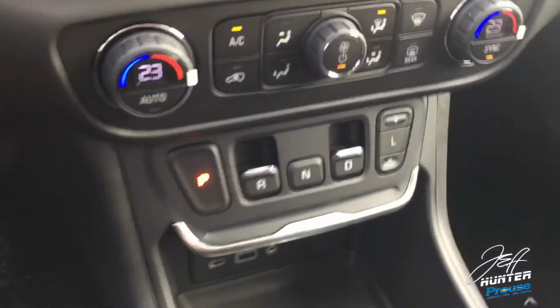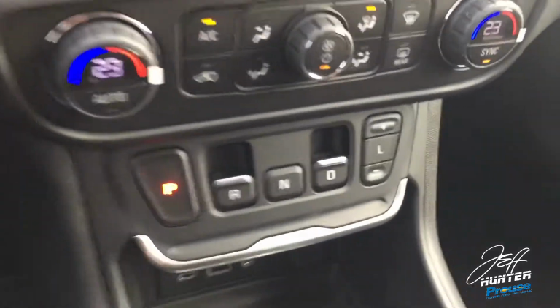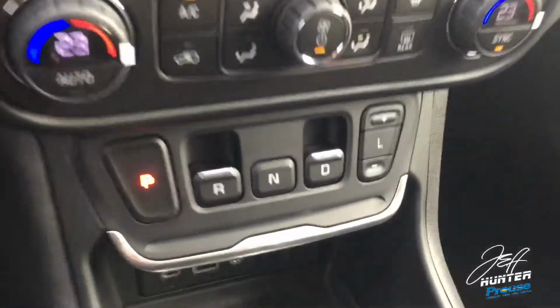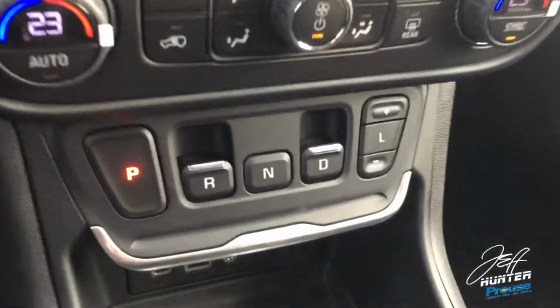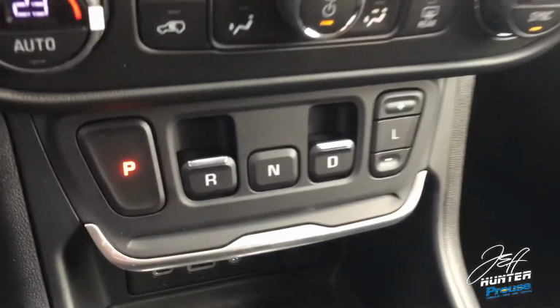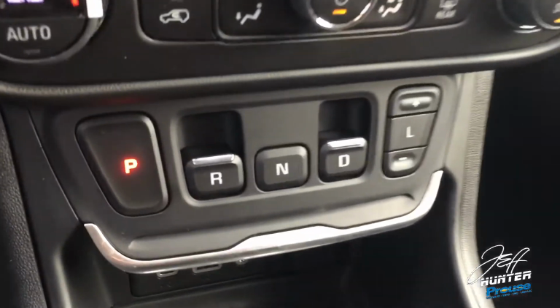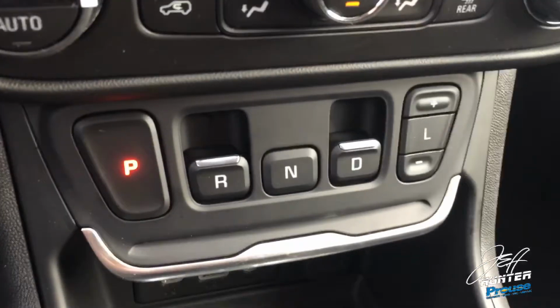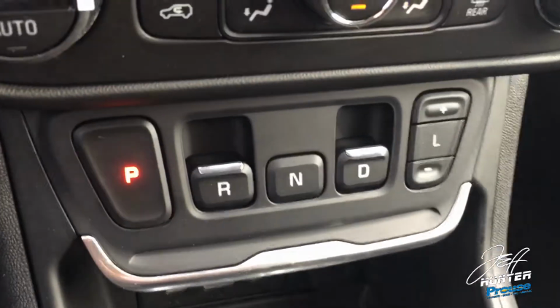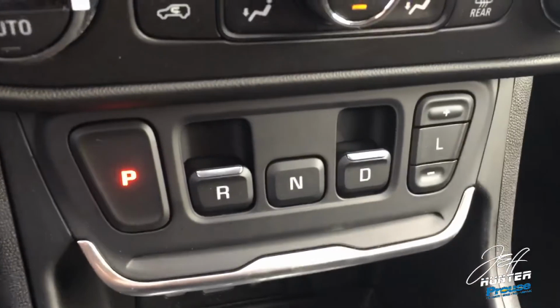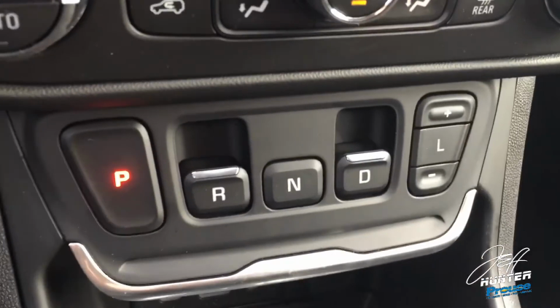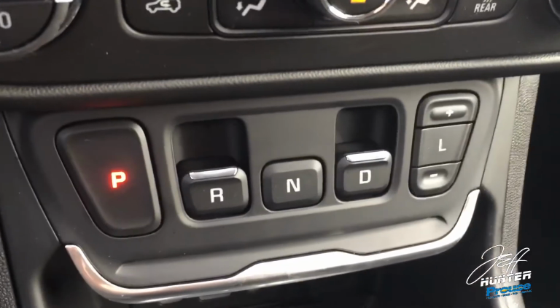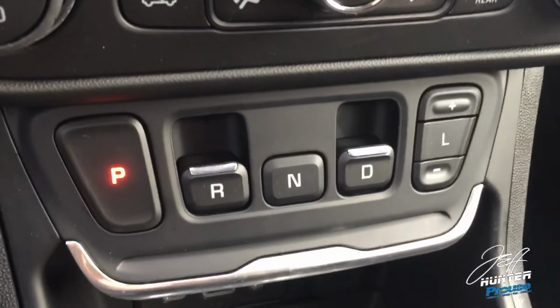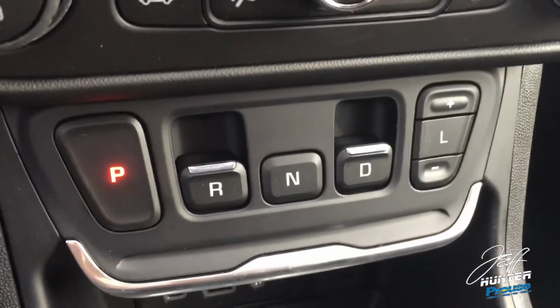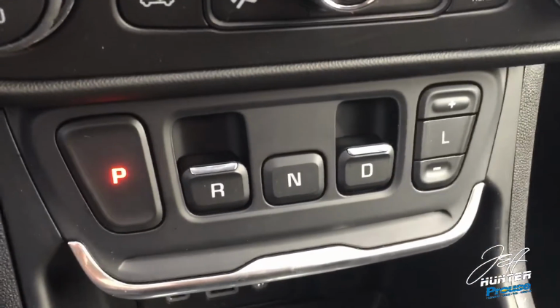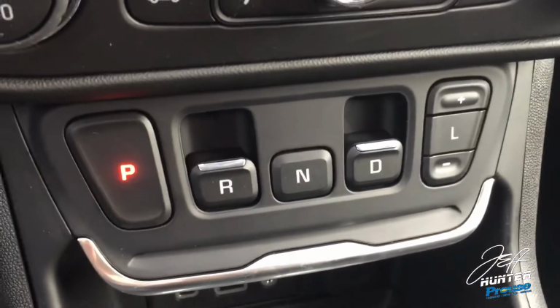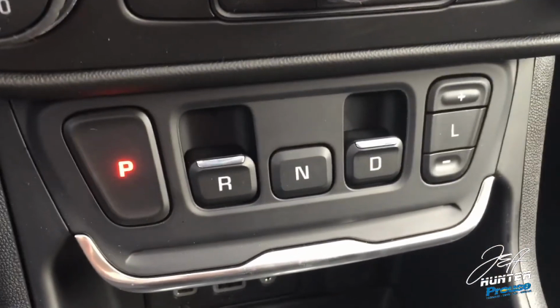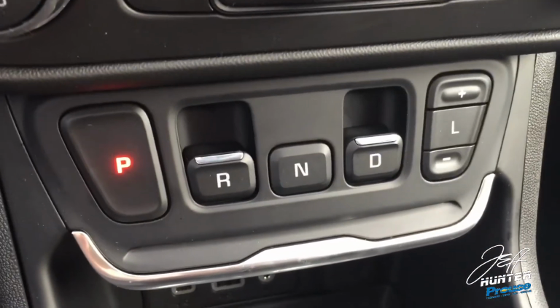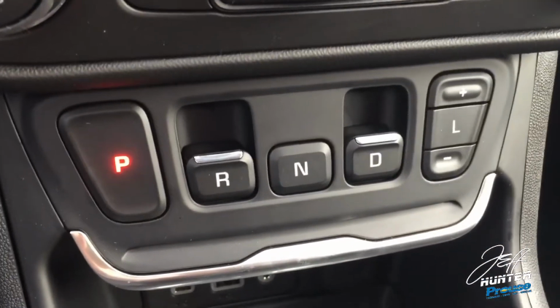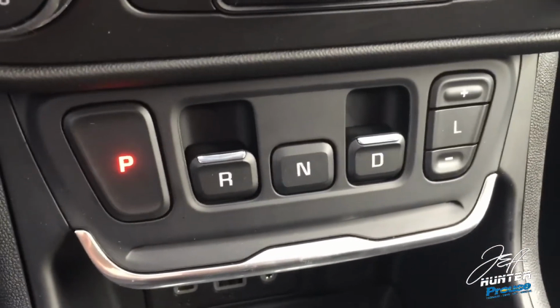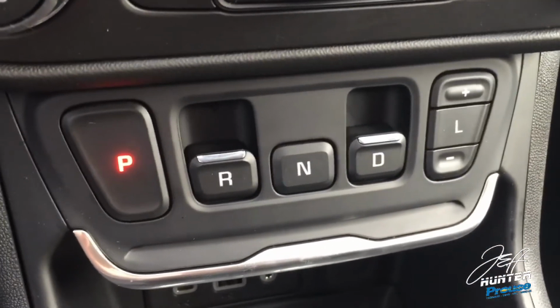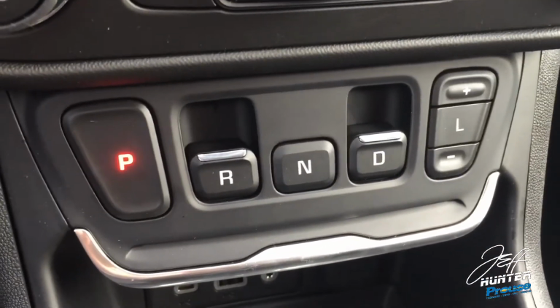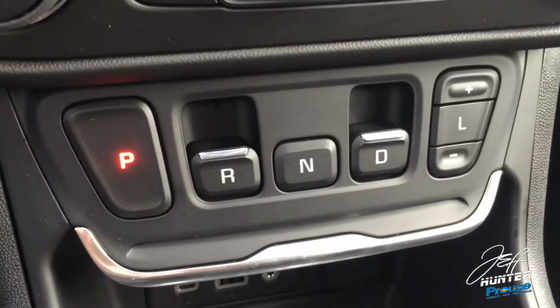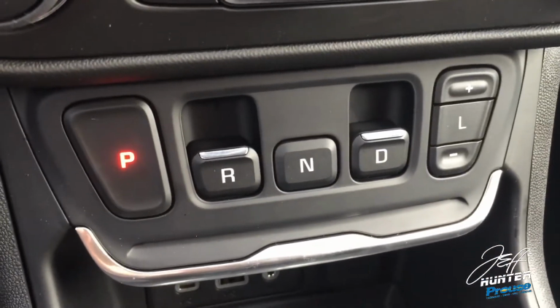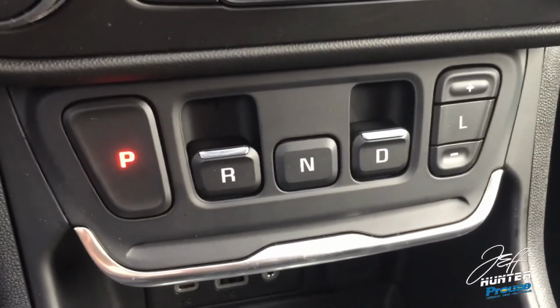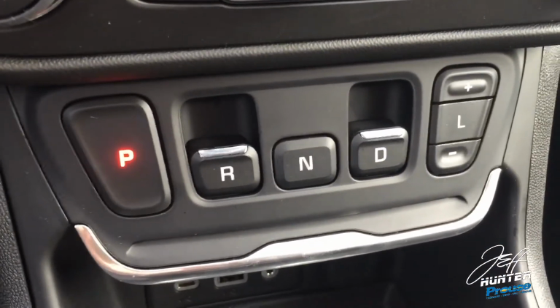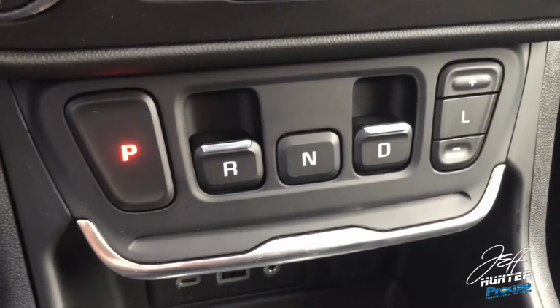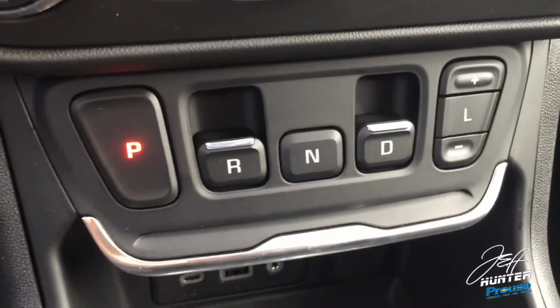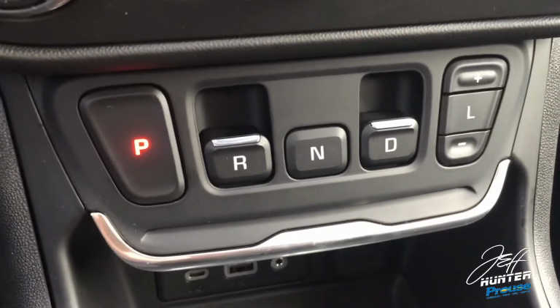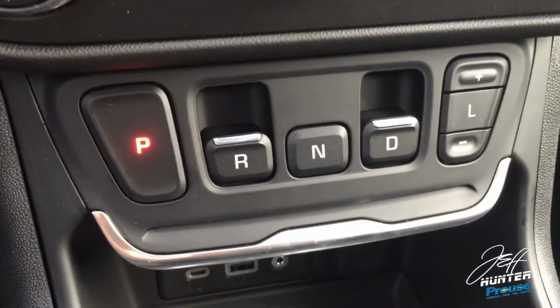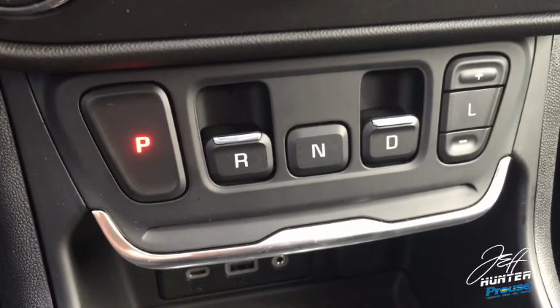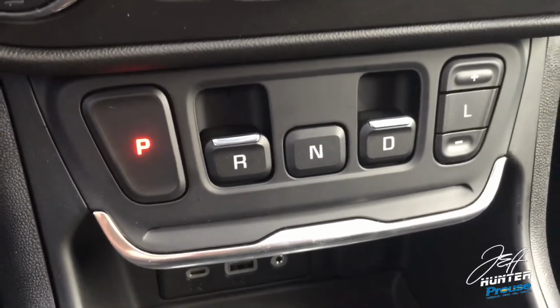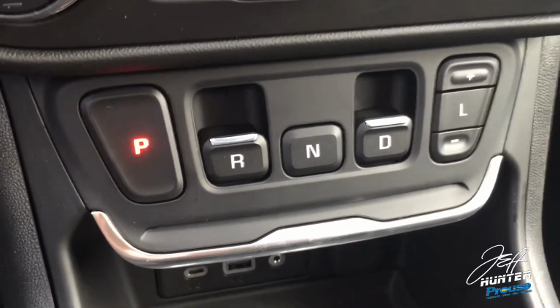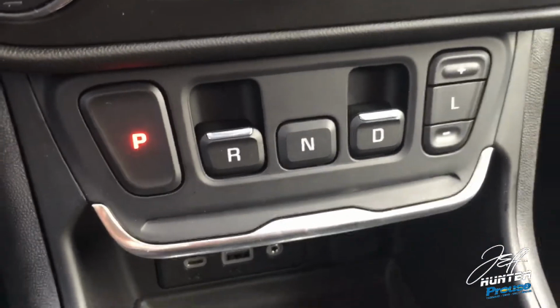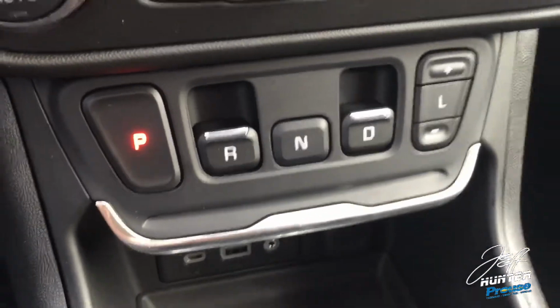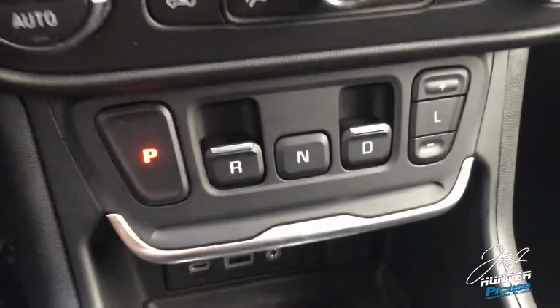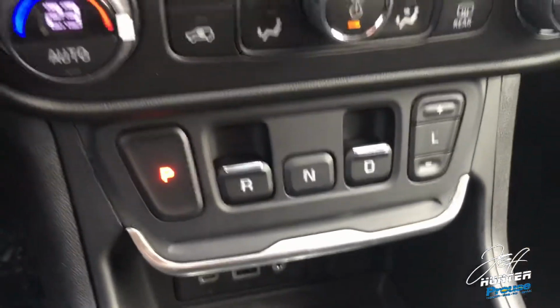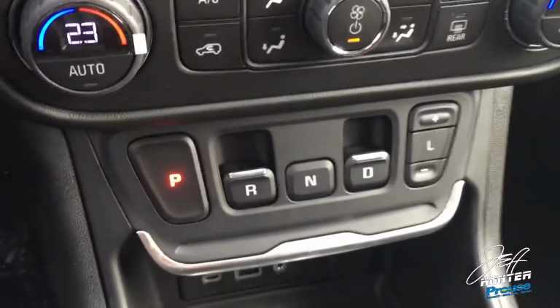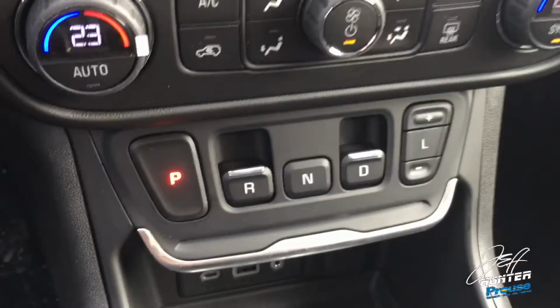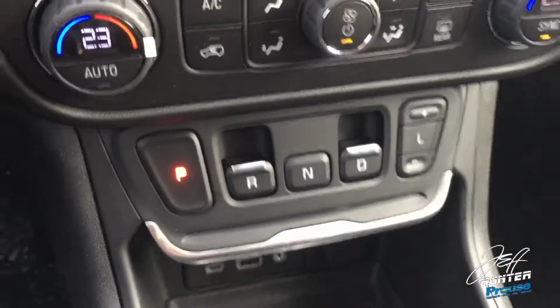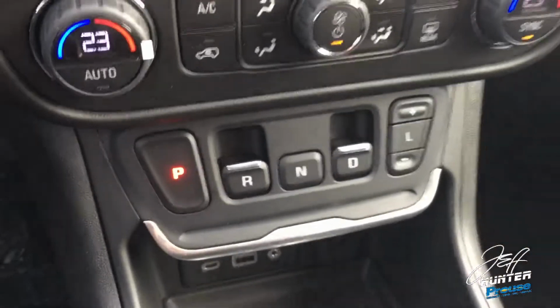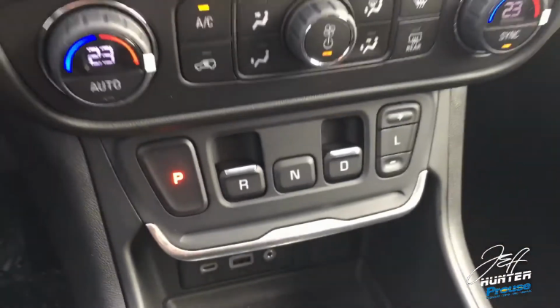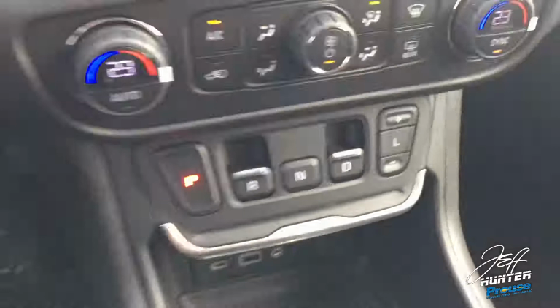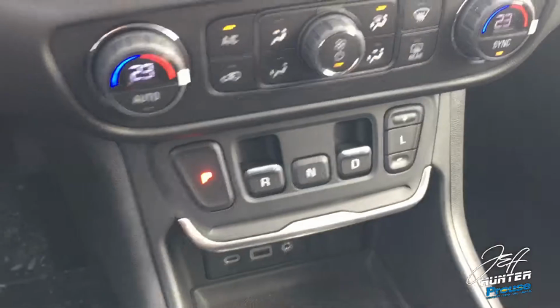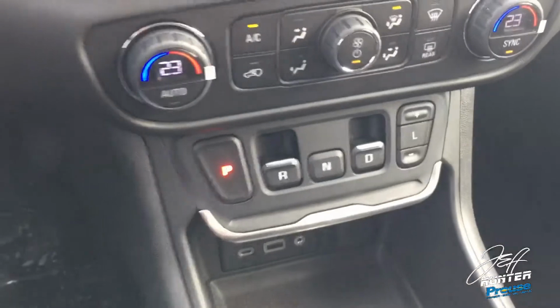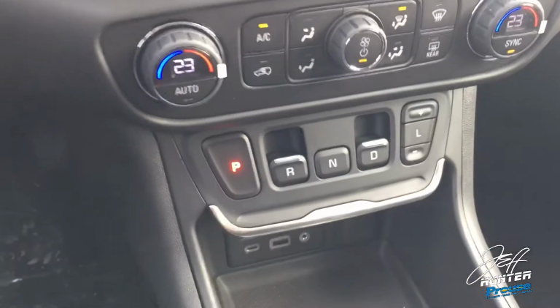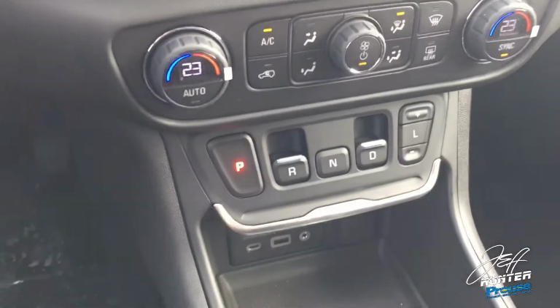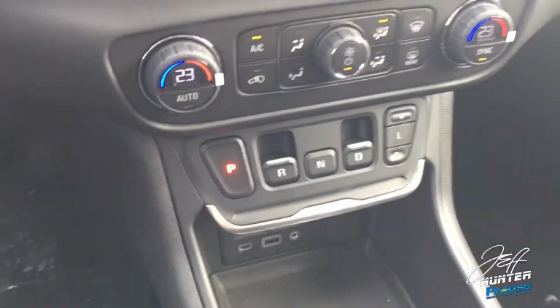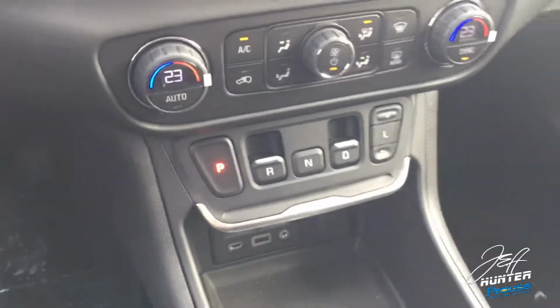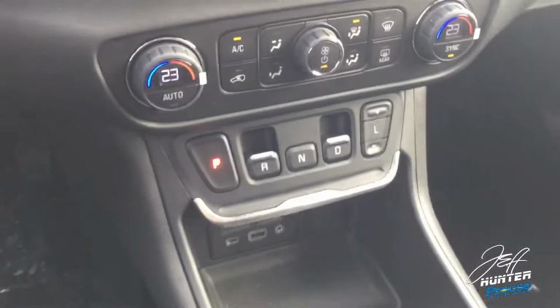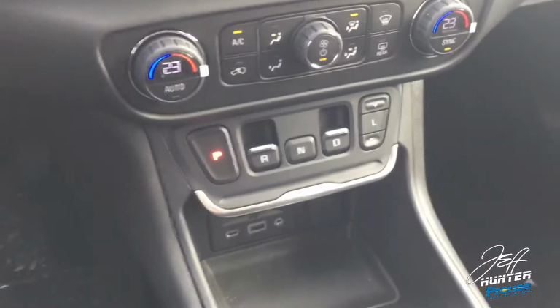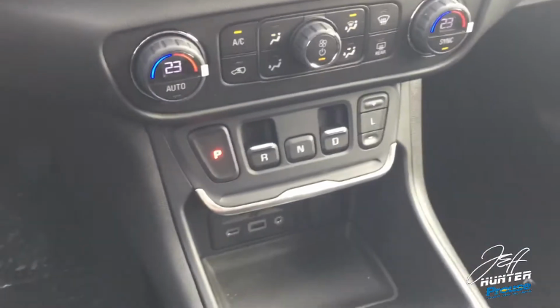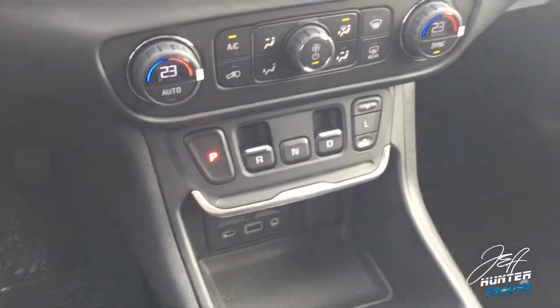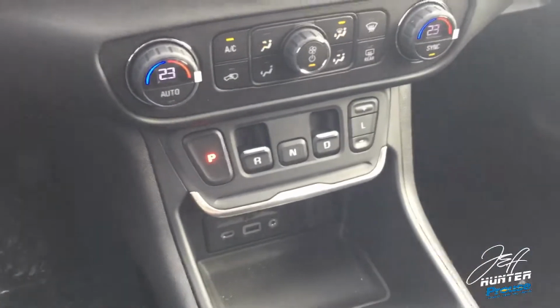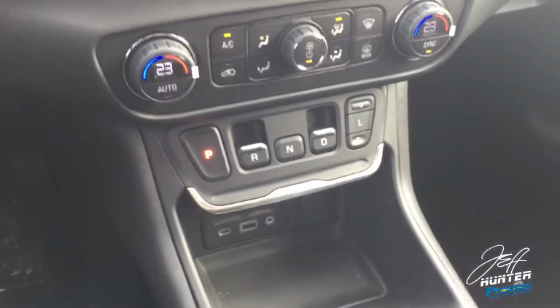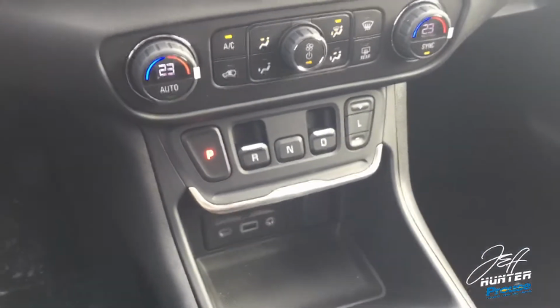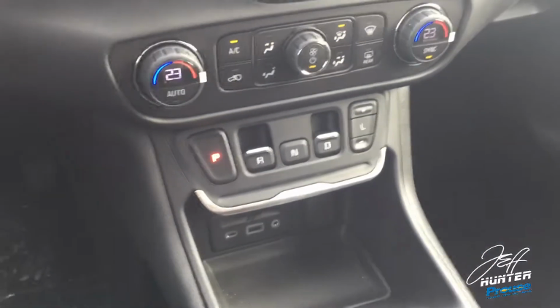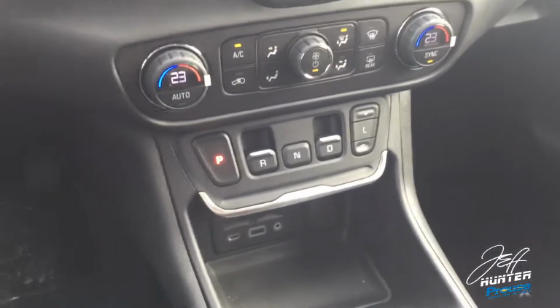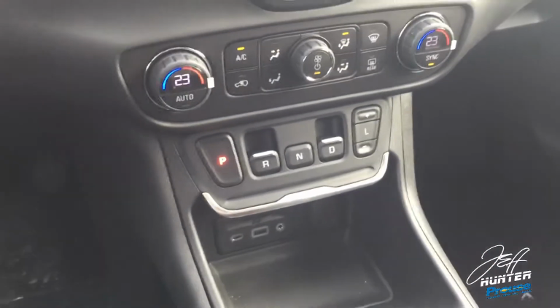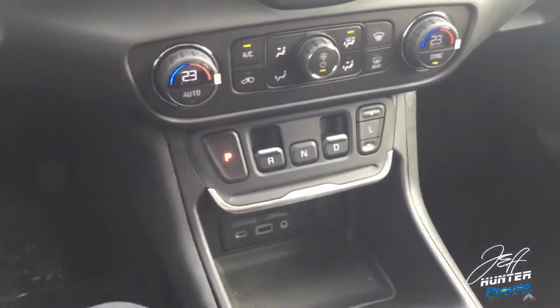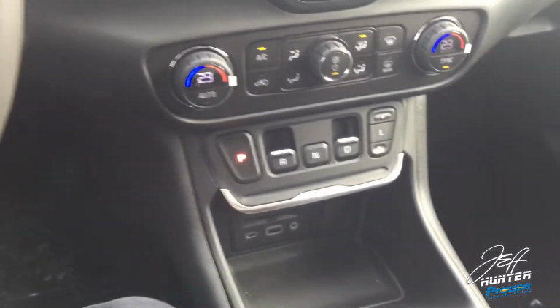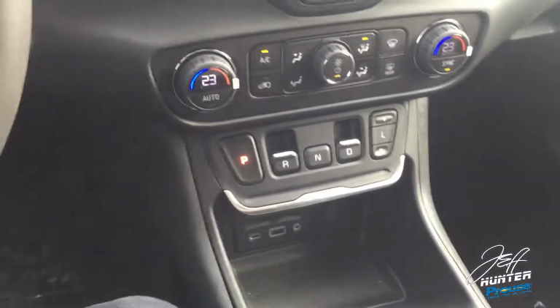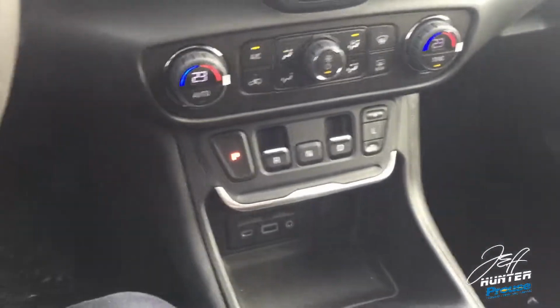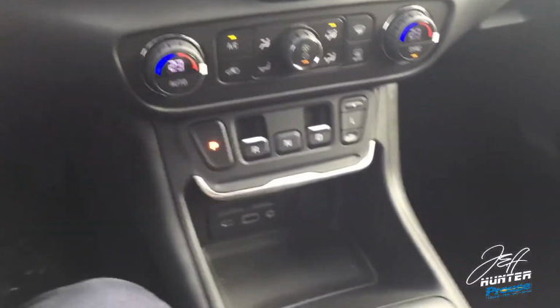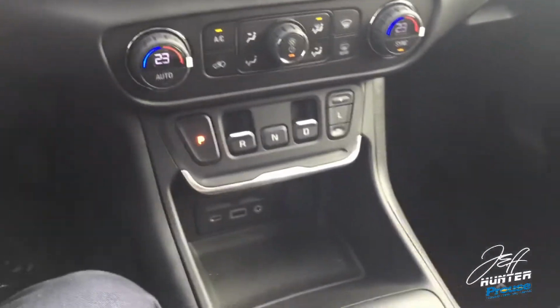This is what GMC calls the EPS, or Electronic Precision Shift. Now you might be asking yourself, well why did they do that? Why did they go that way to an electronic shifter?